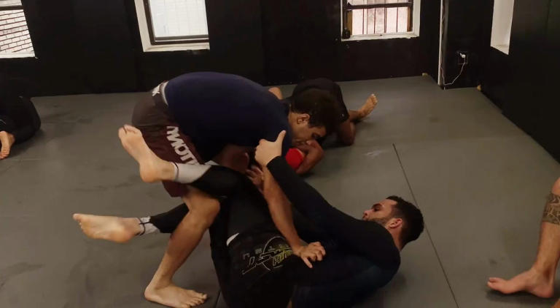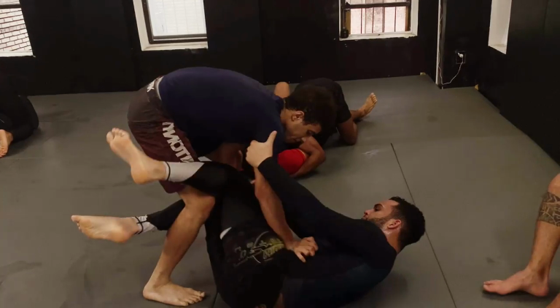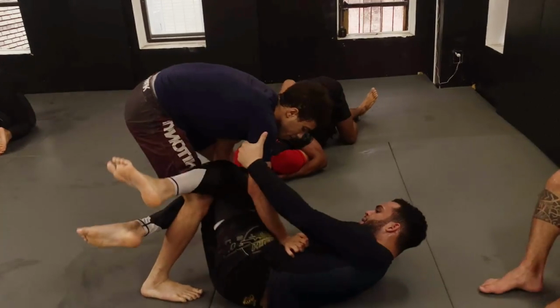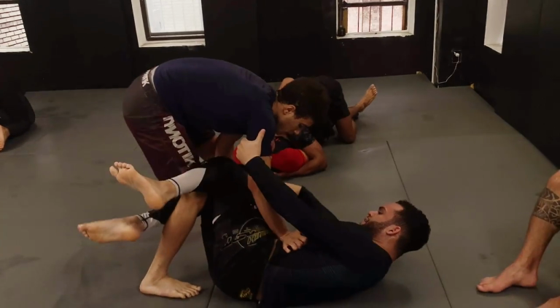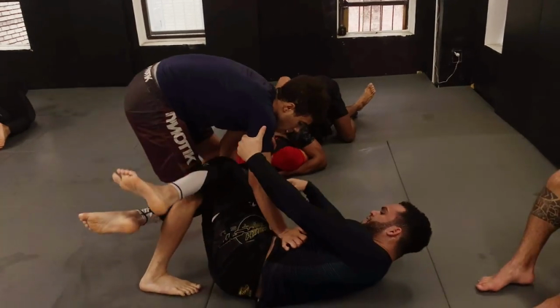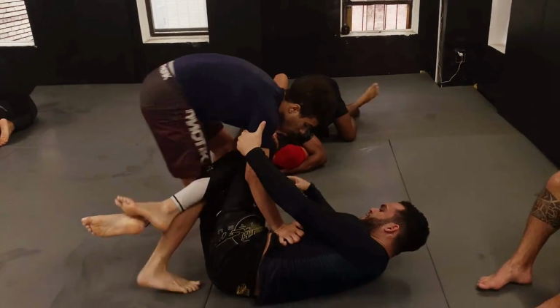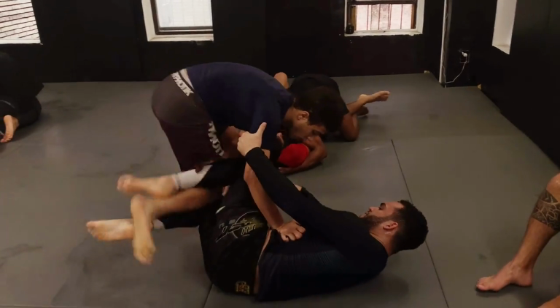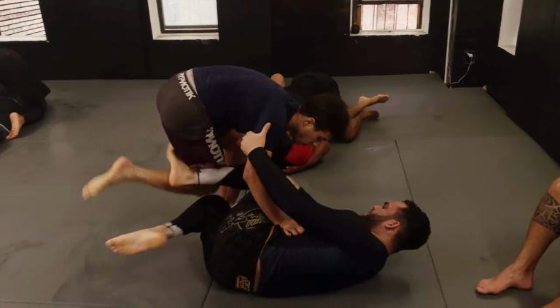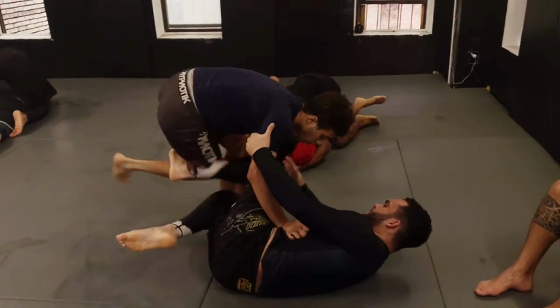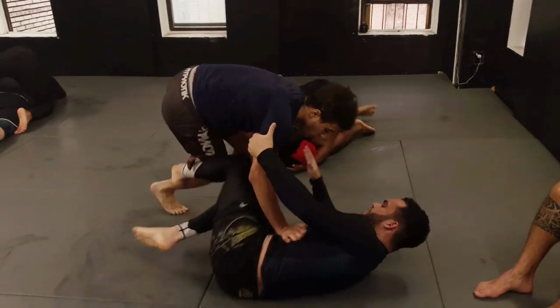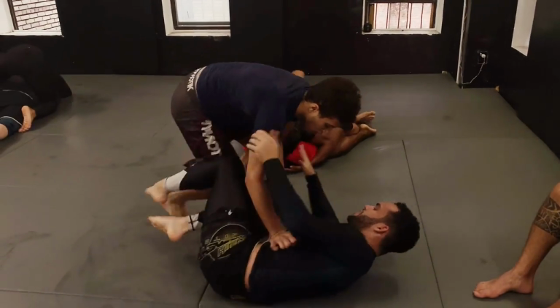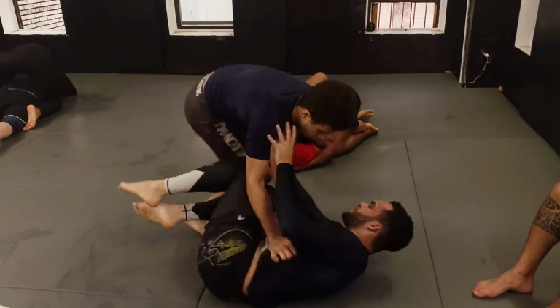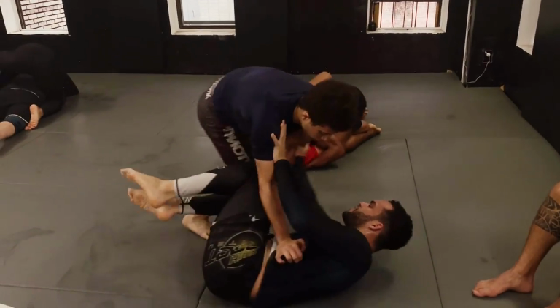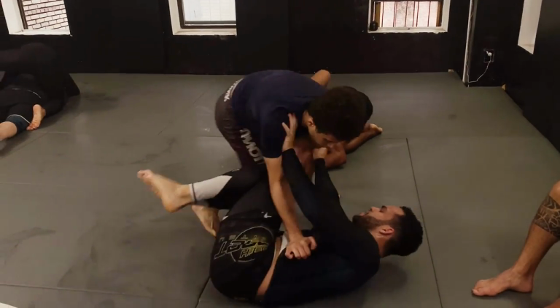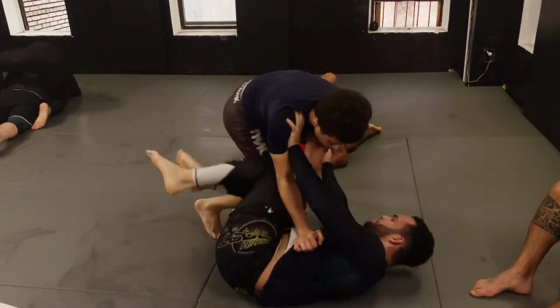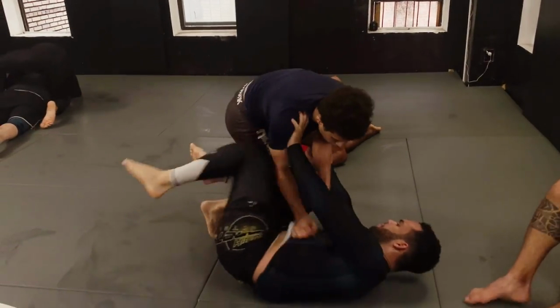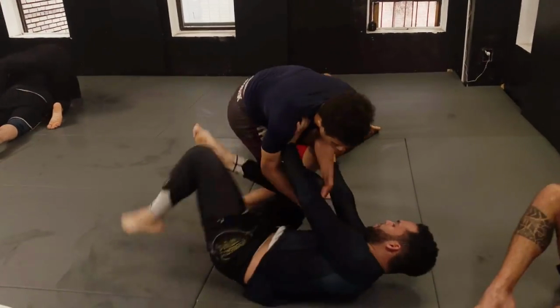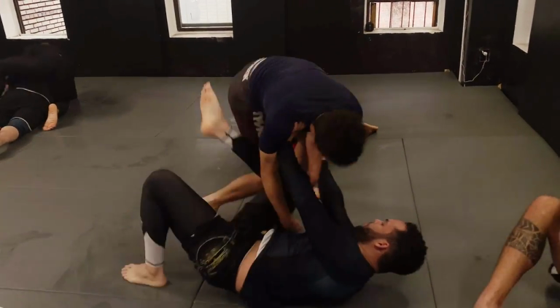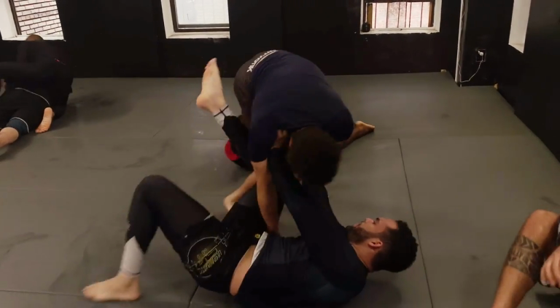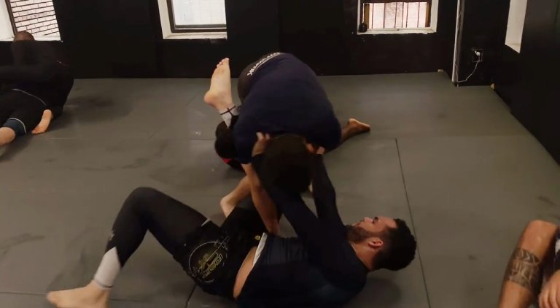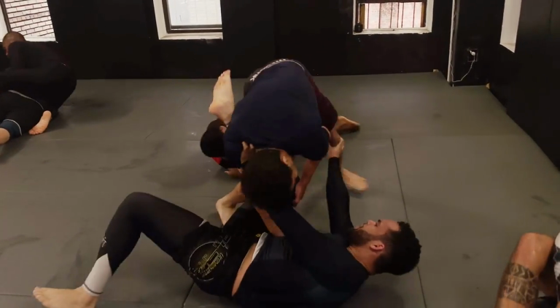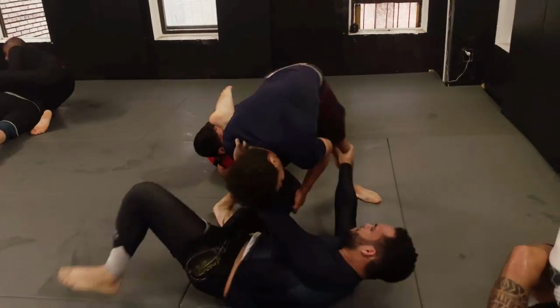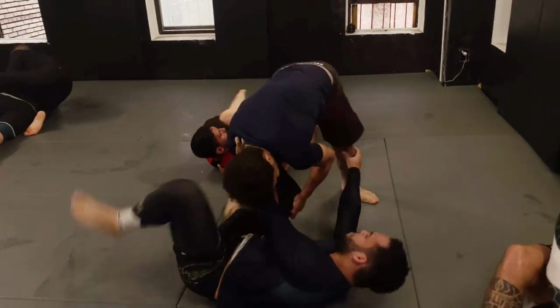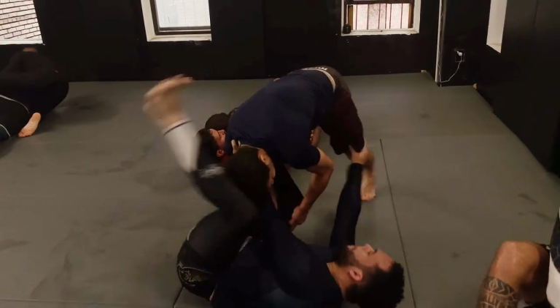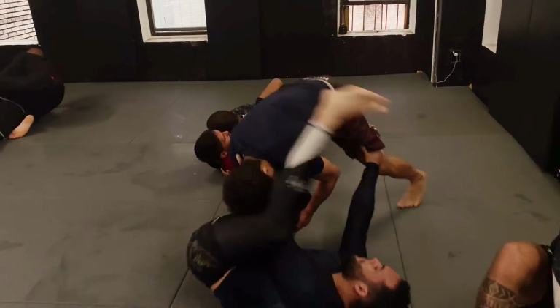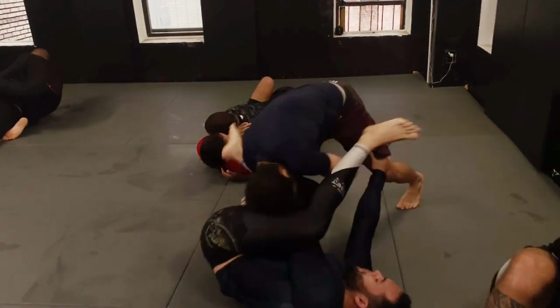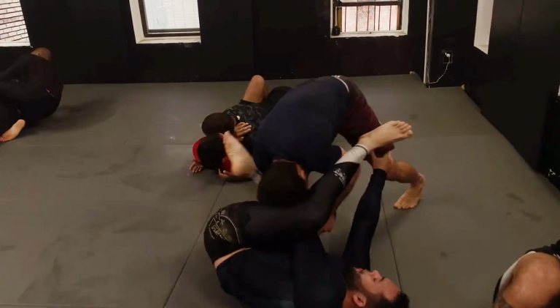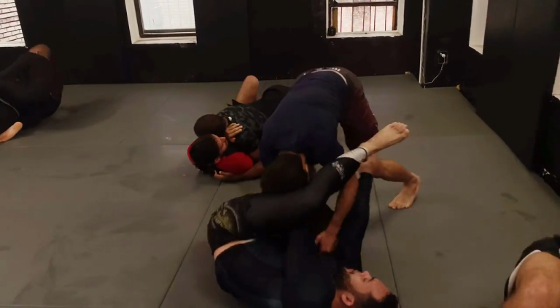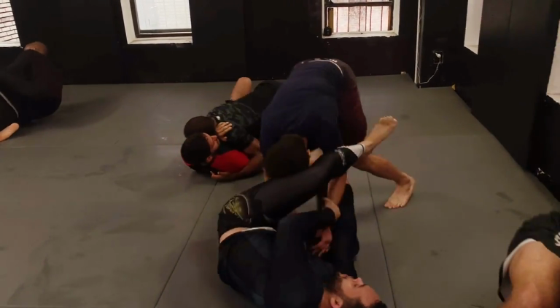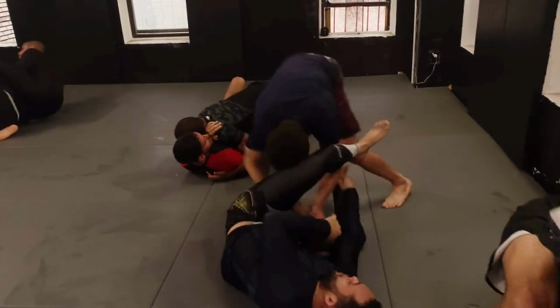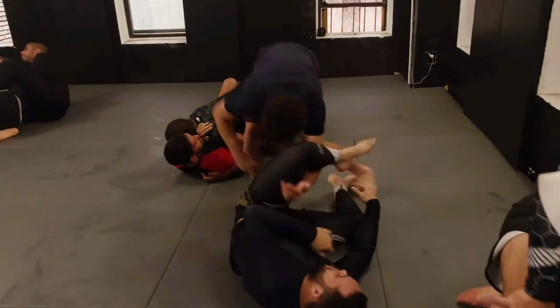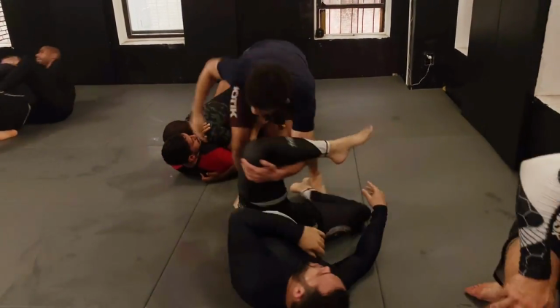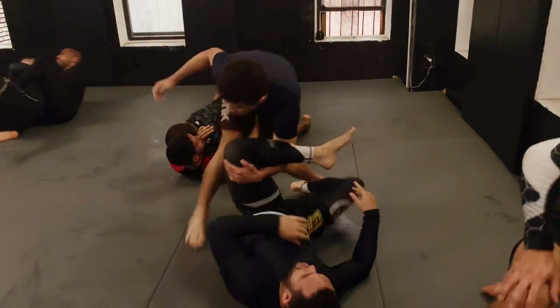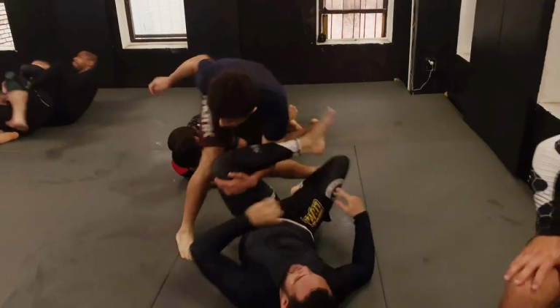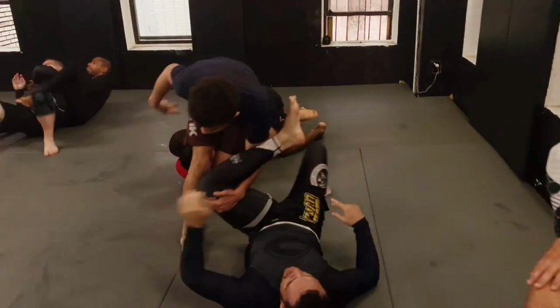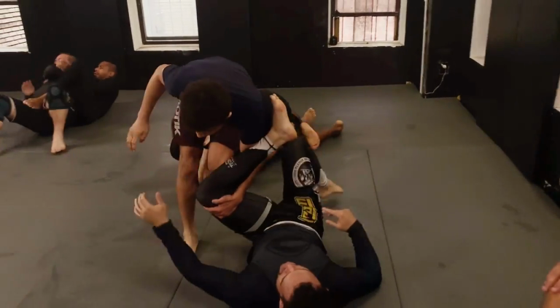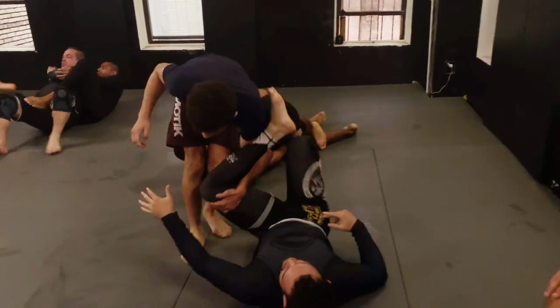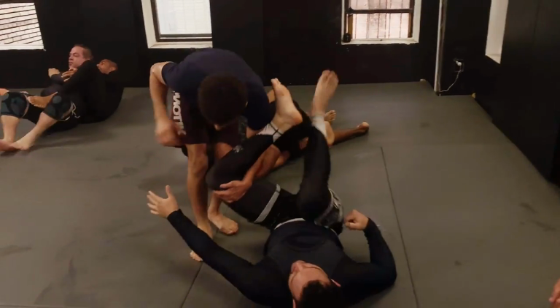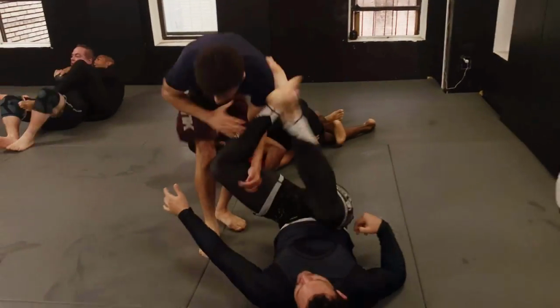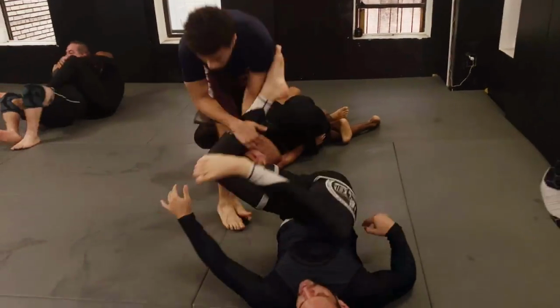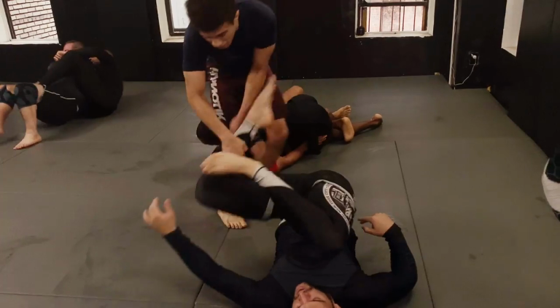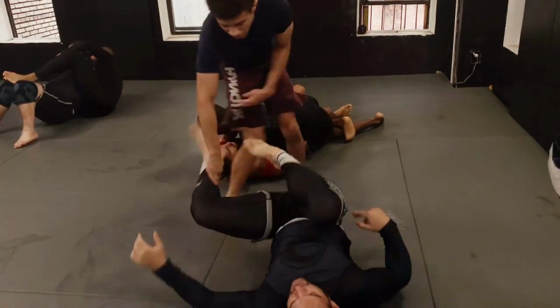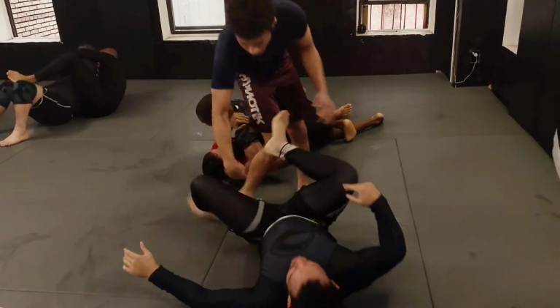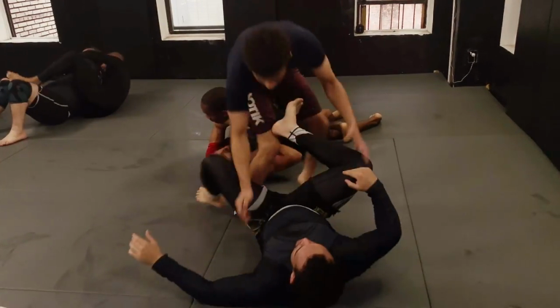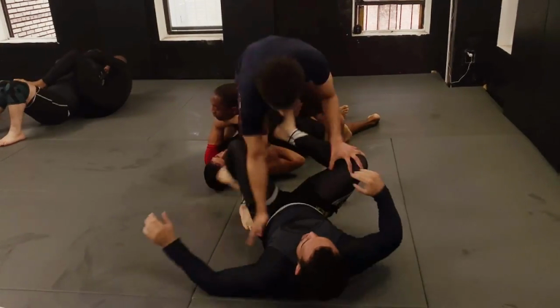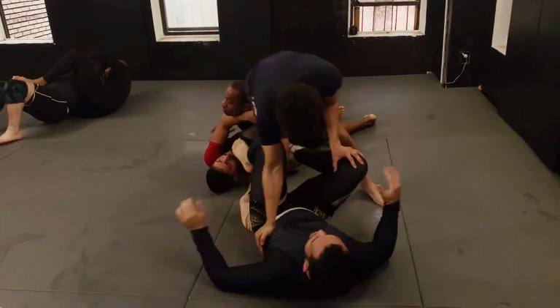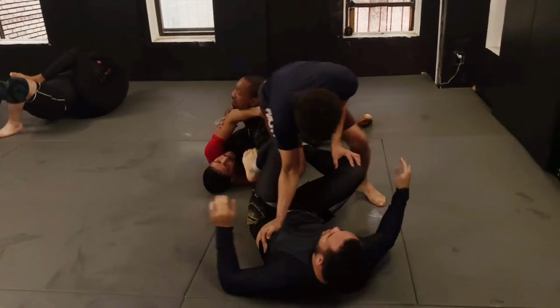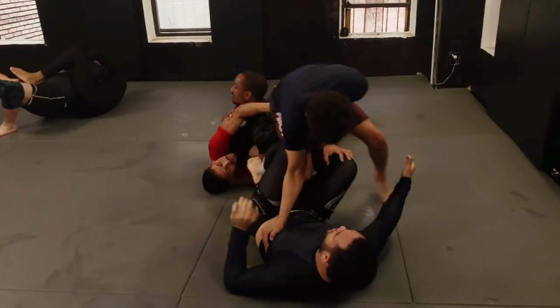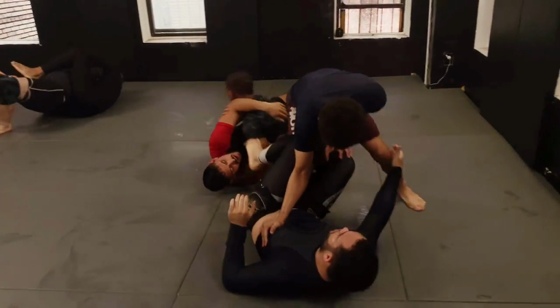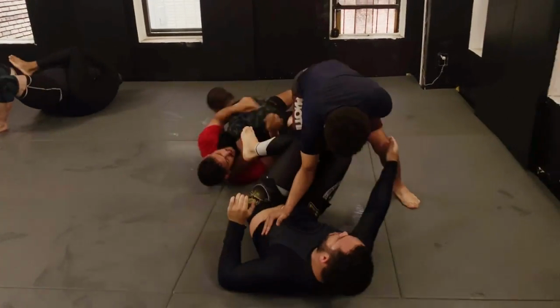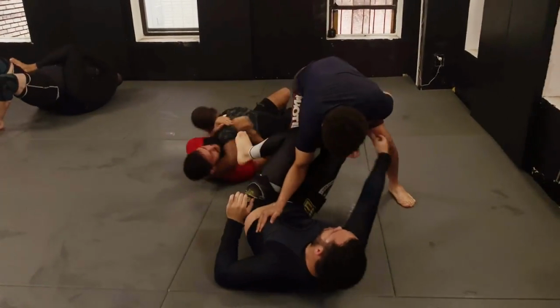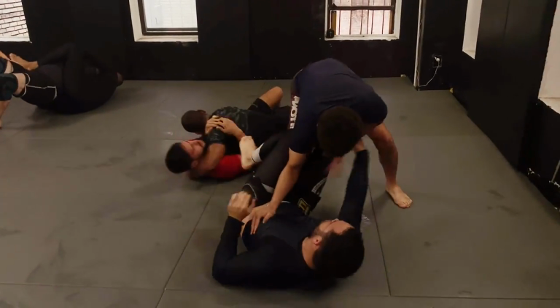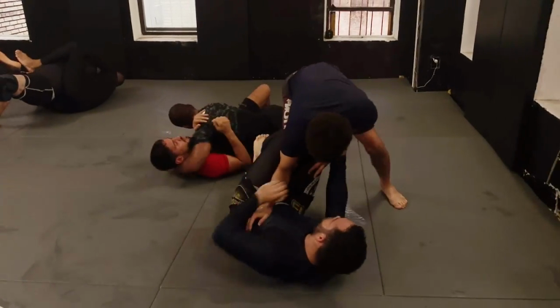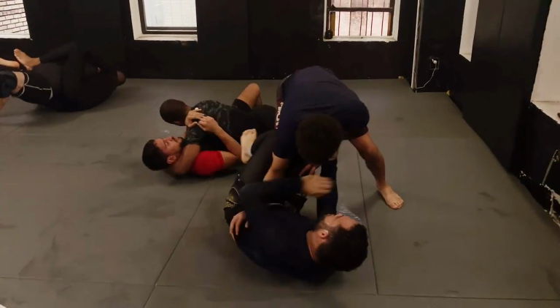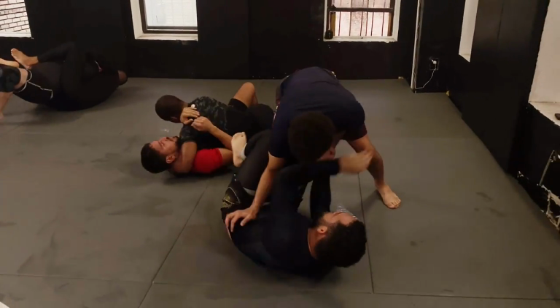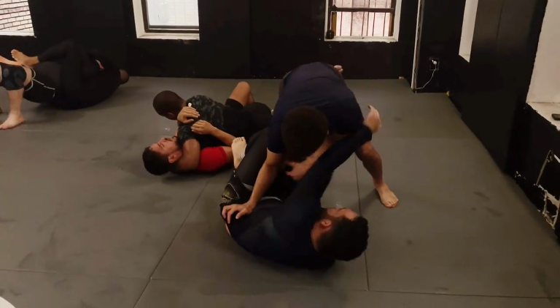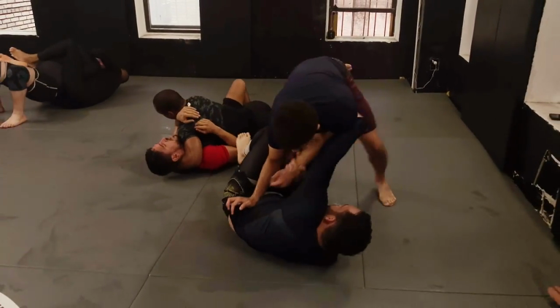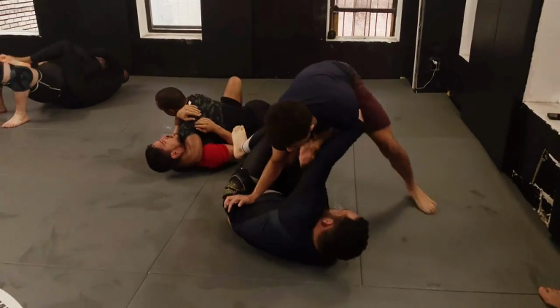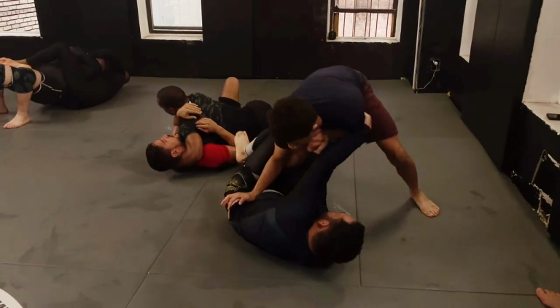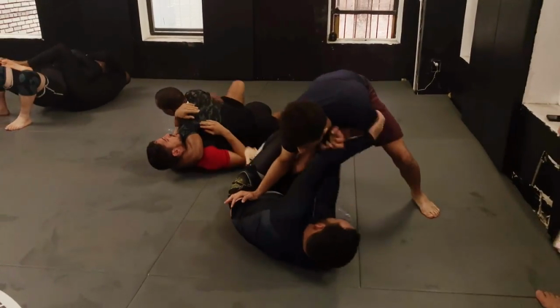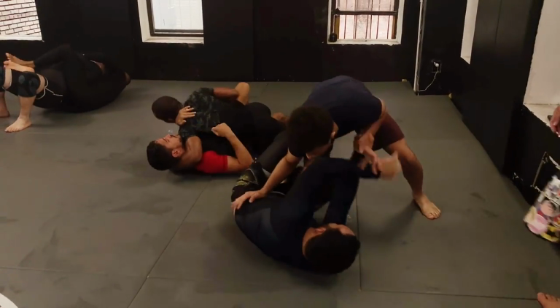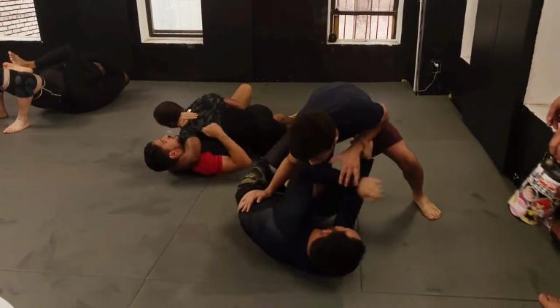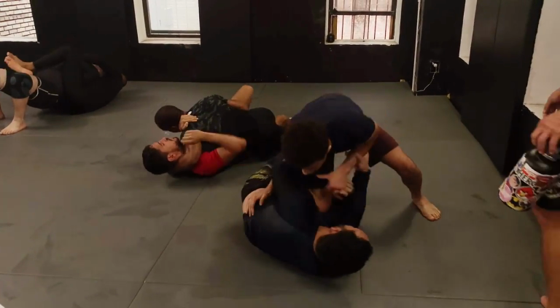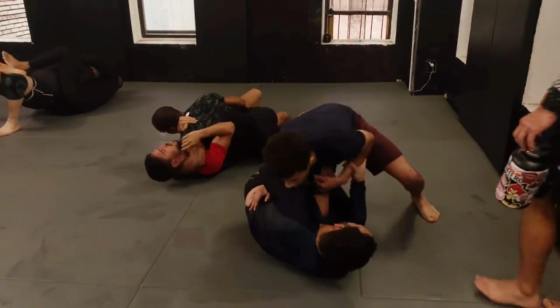One thing about rolling with the bigger guys is that it's always good to be on top. This is because when you're on bottom they can put all their weight on you and it can get very tiring.